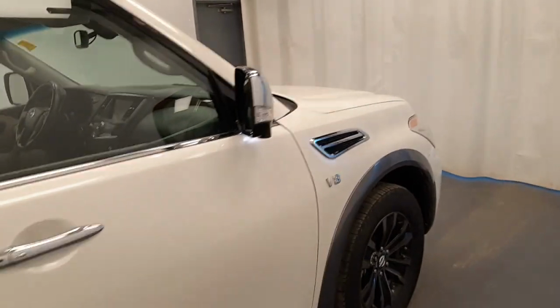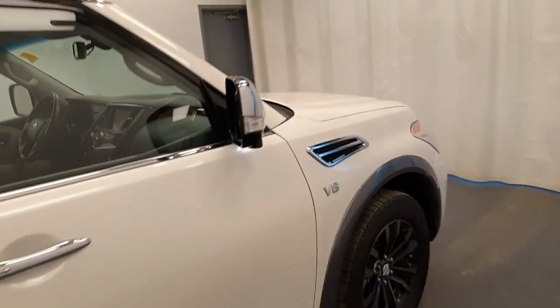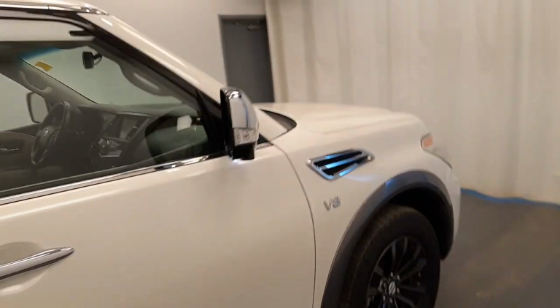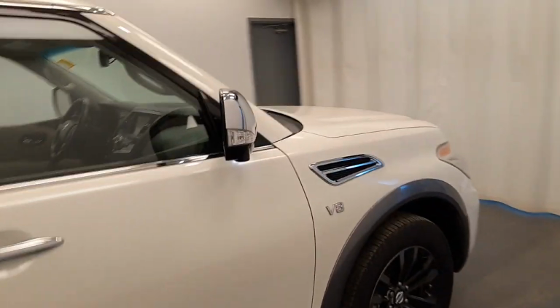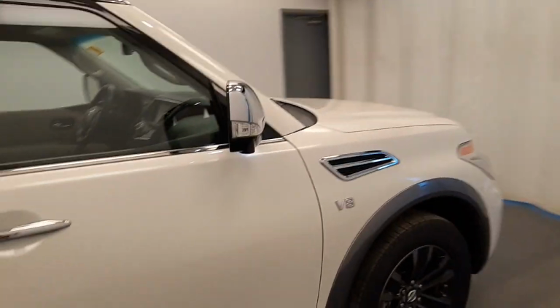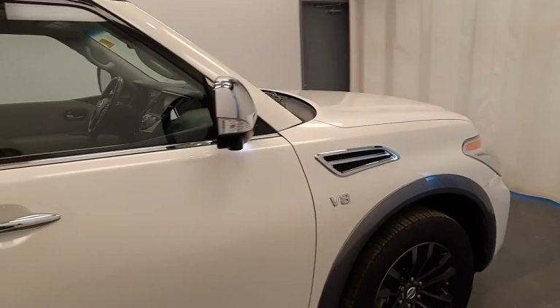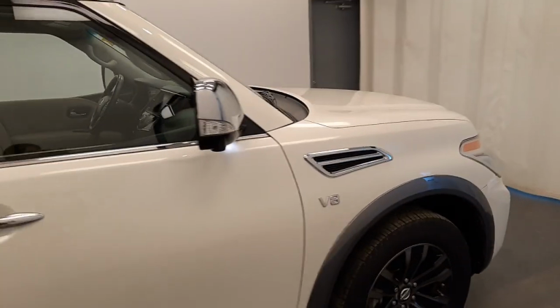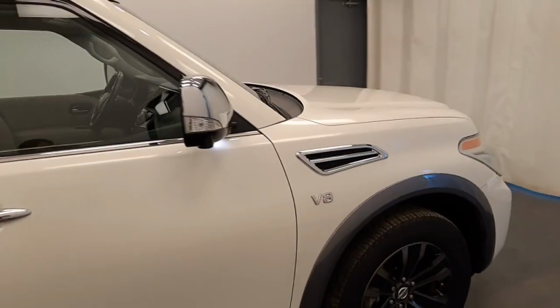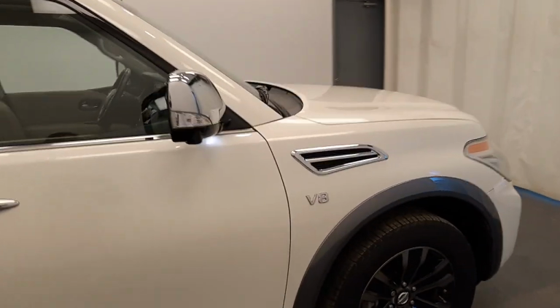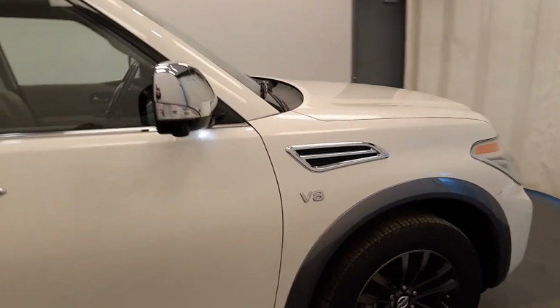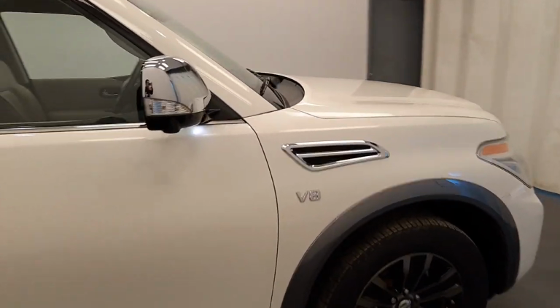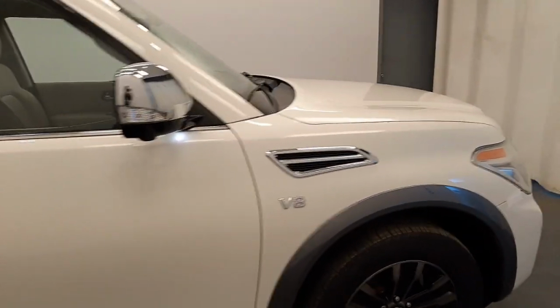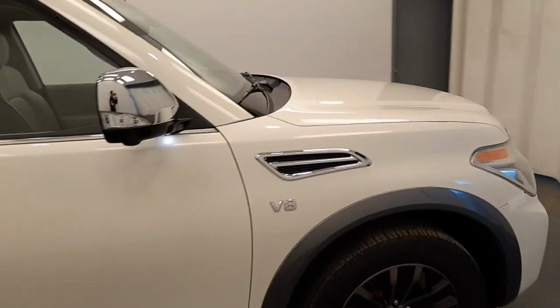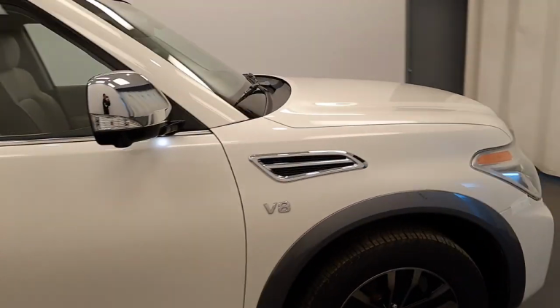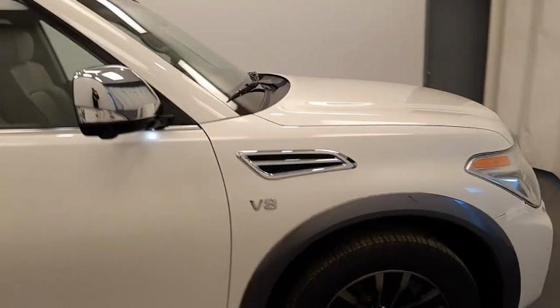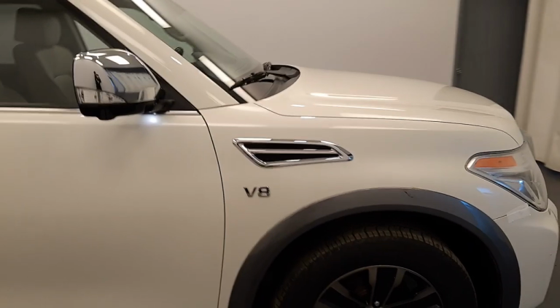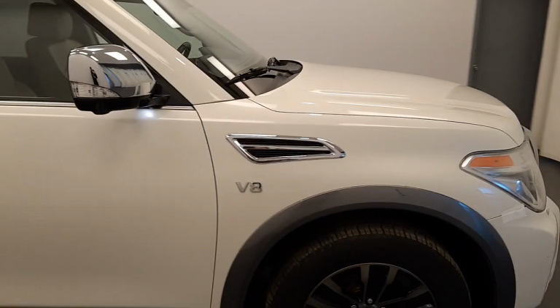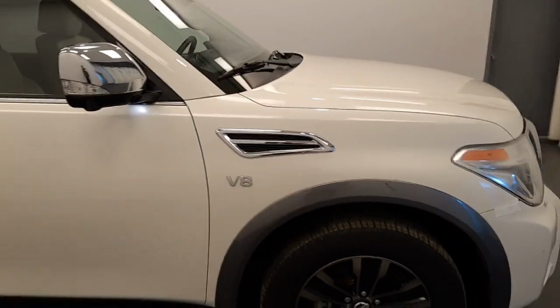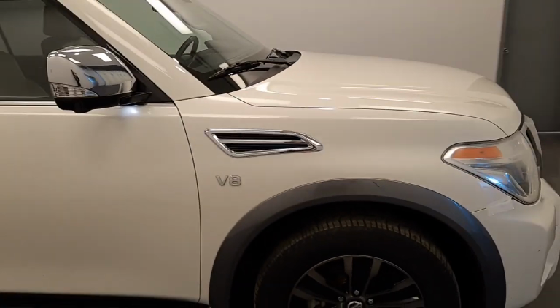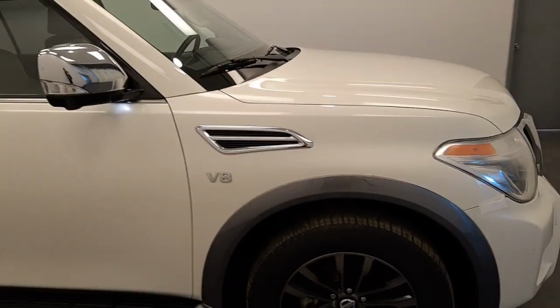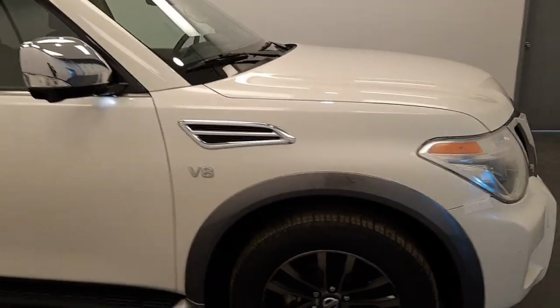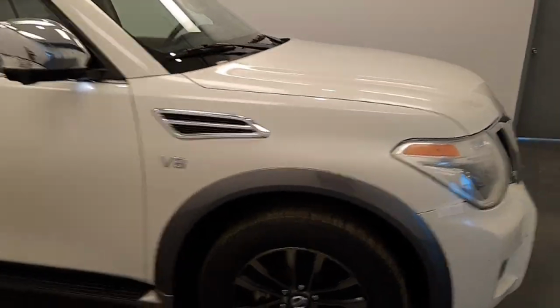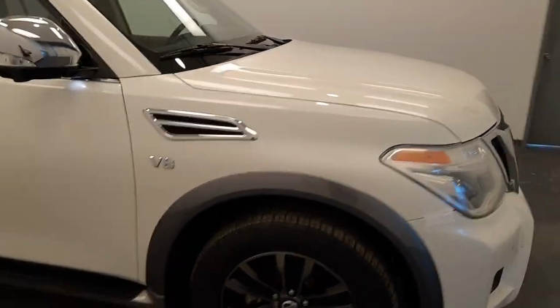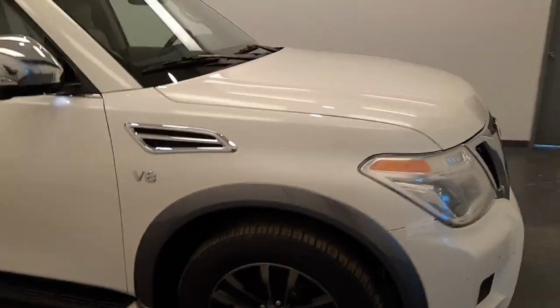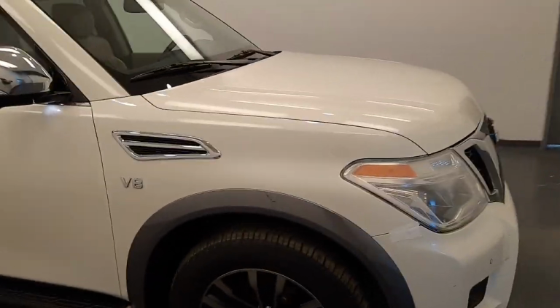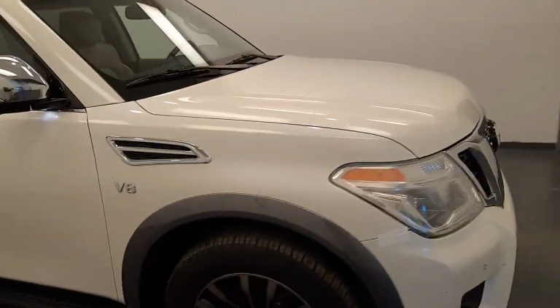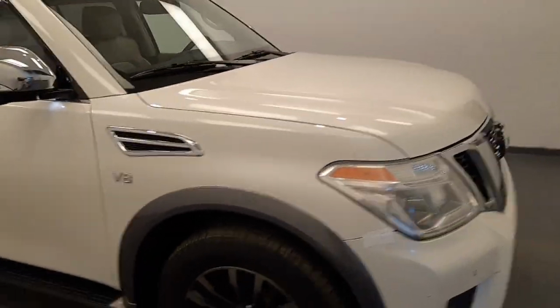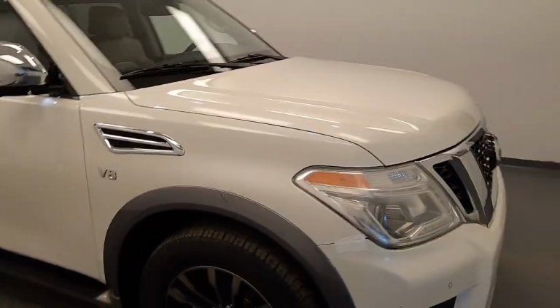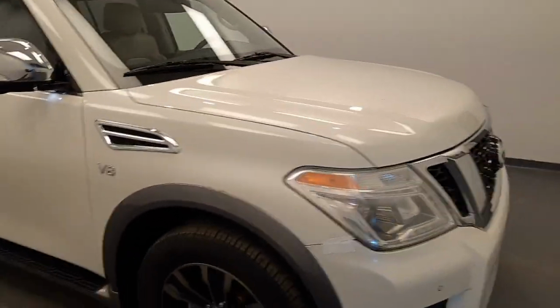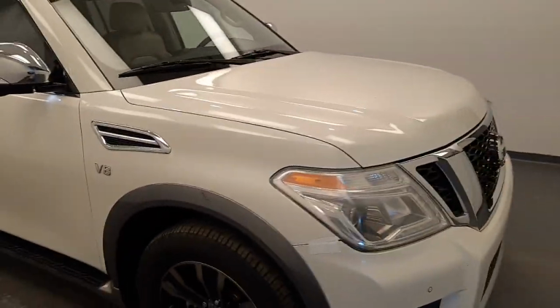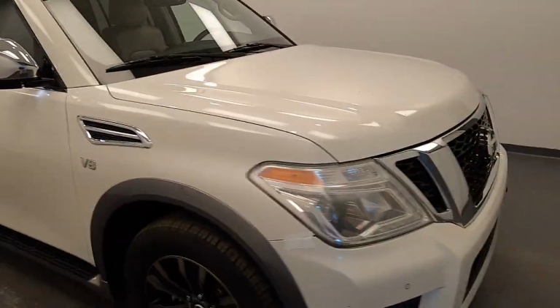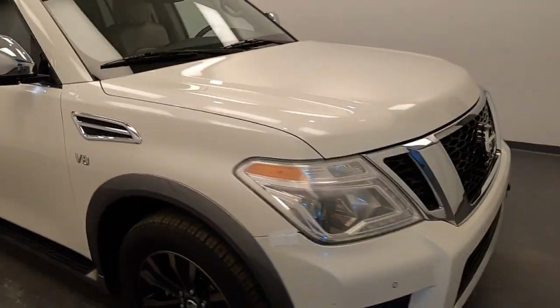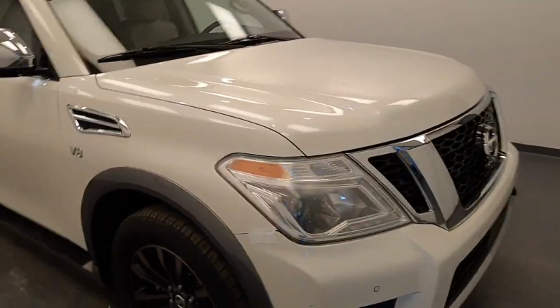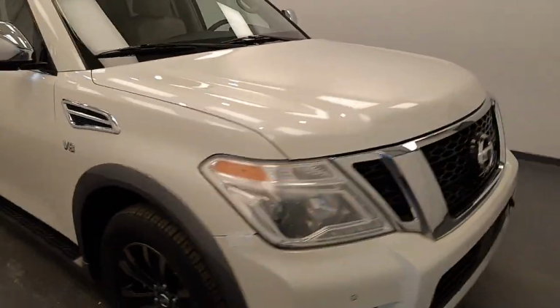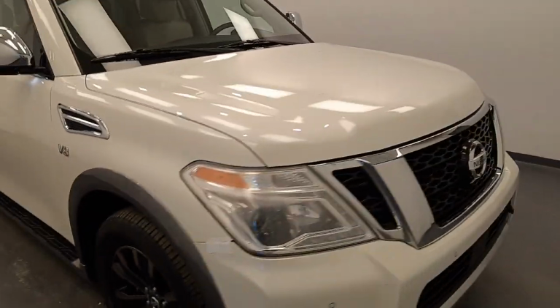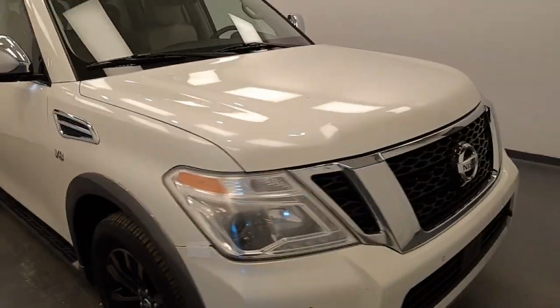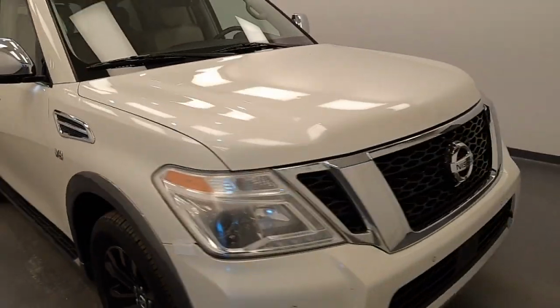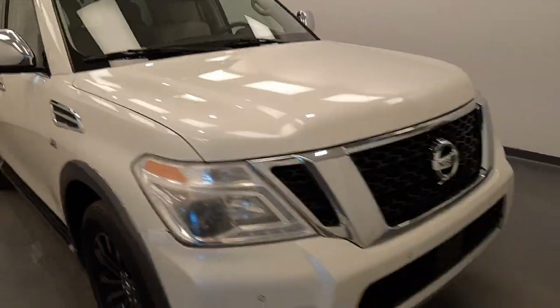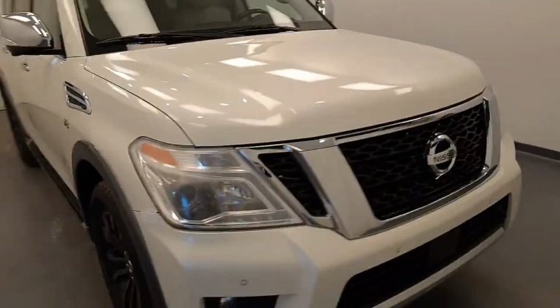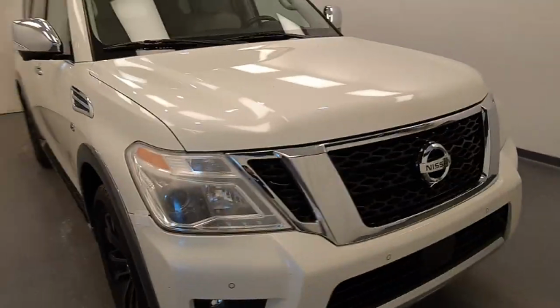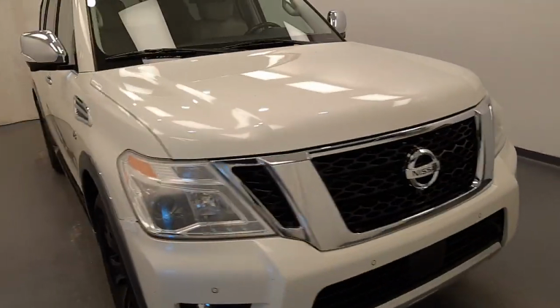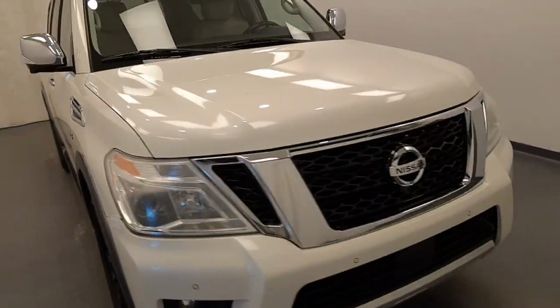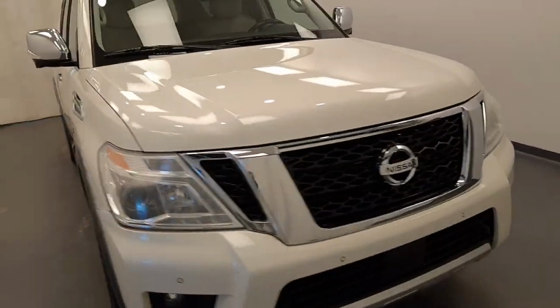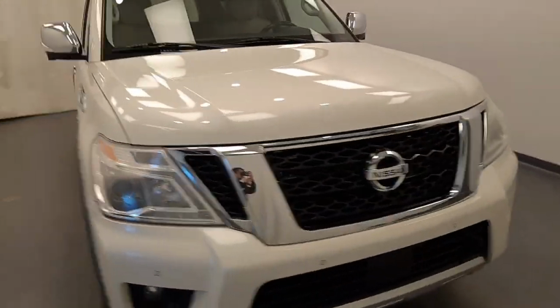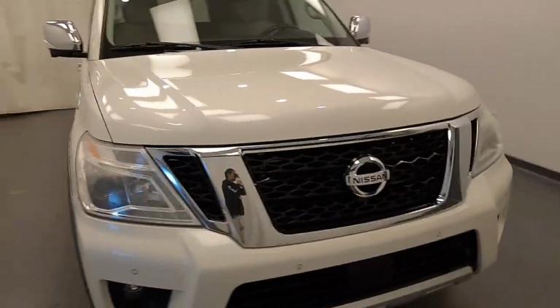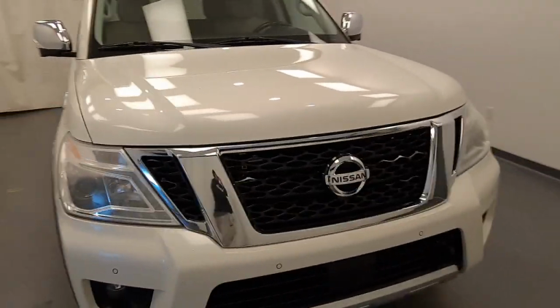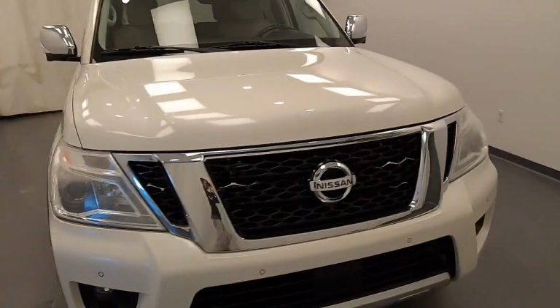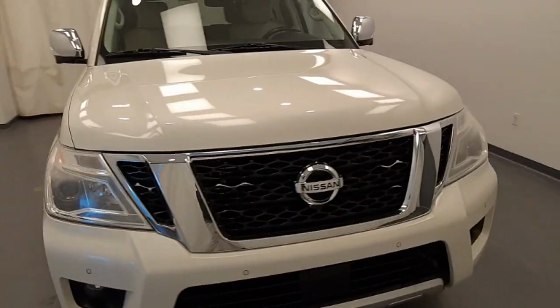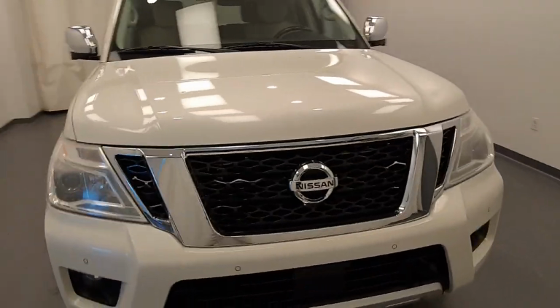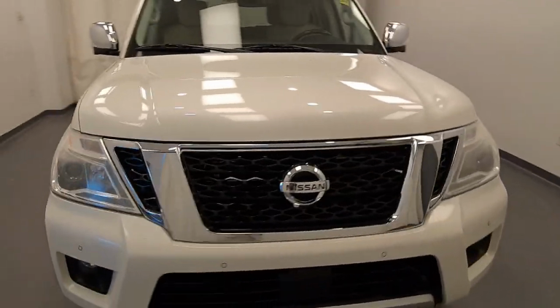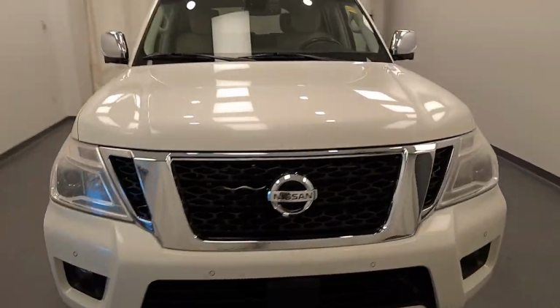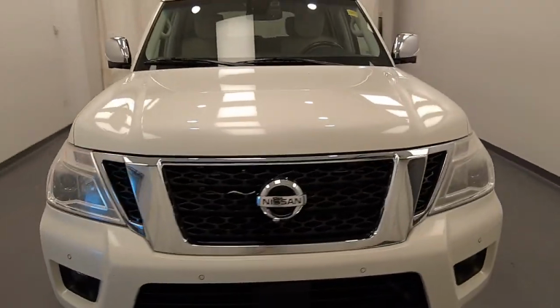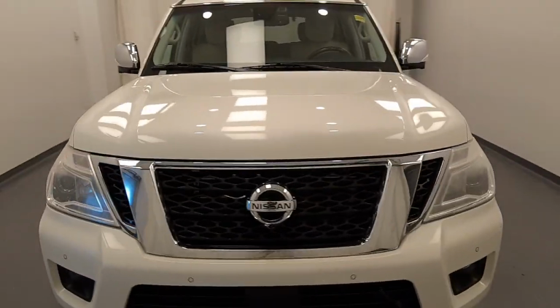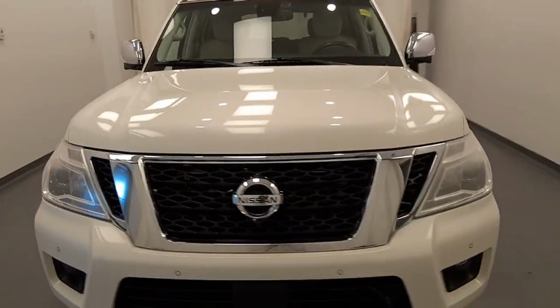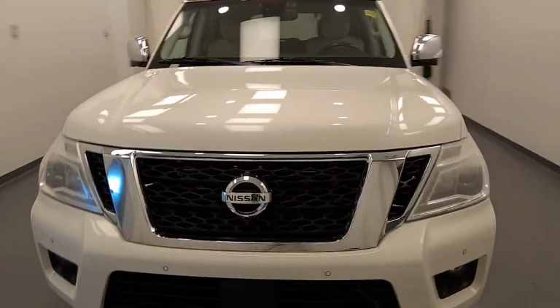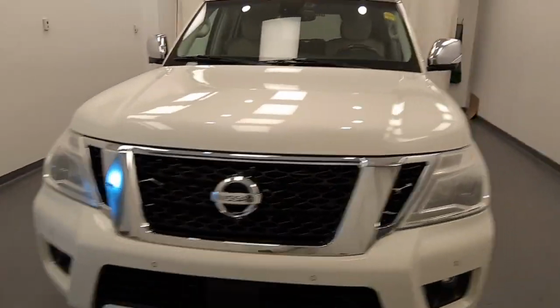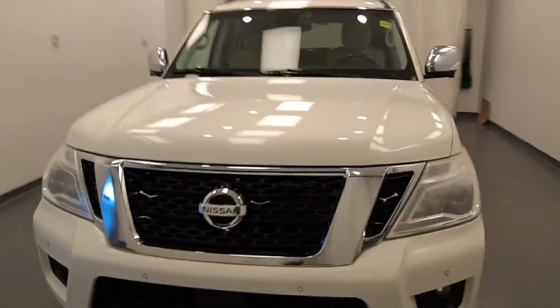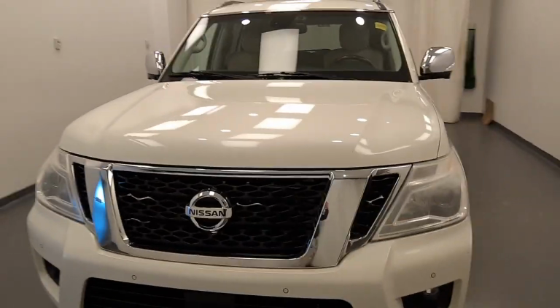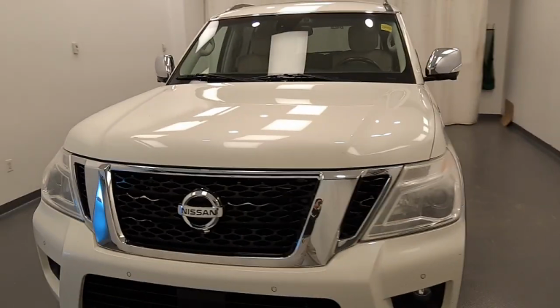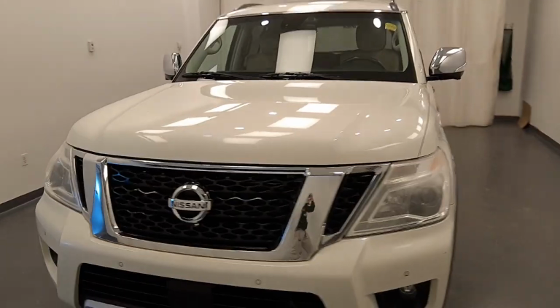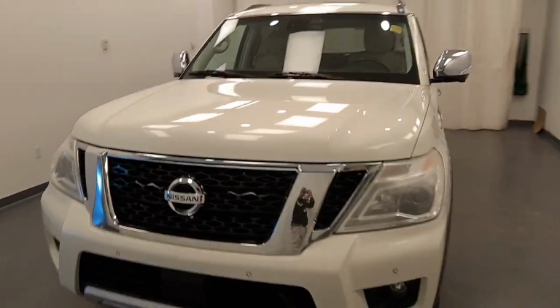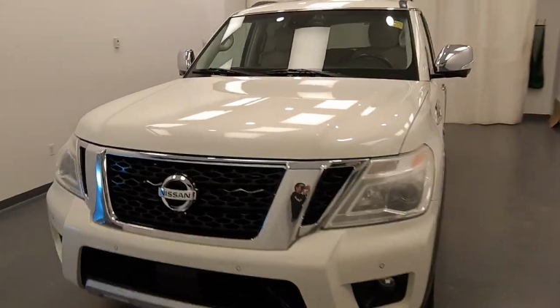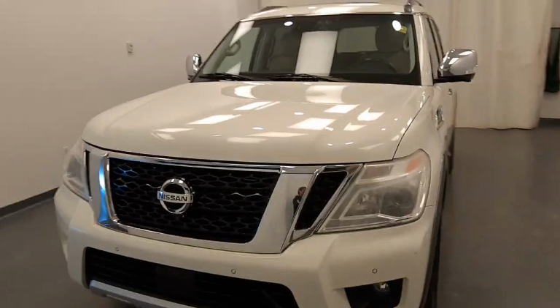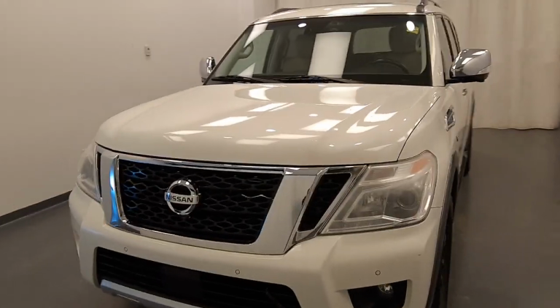Once again, we're viewing stock number 200588 on a 2017 Nissan Armada. Our exterior color is white.